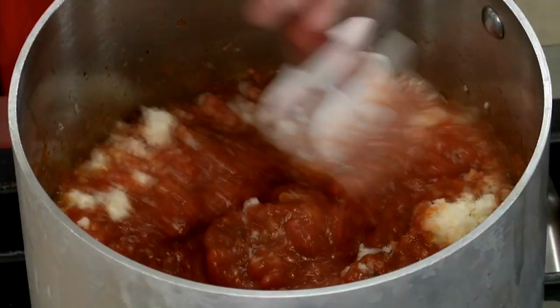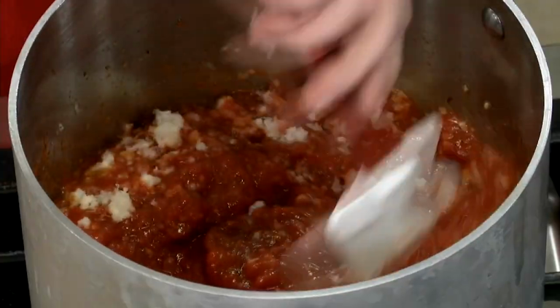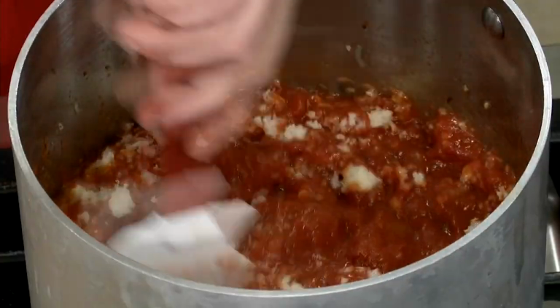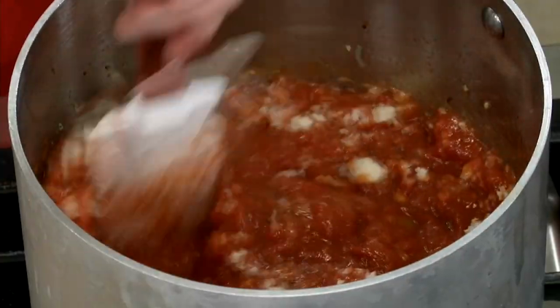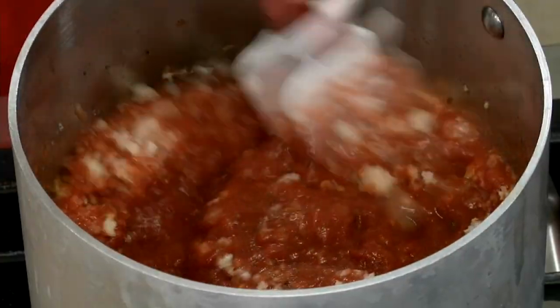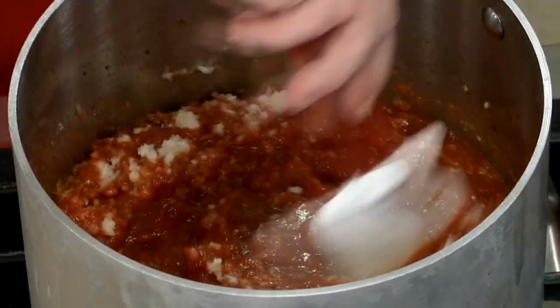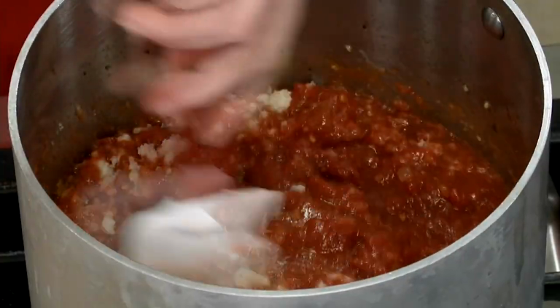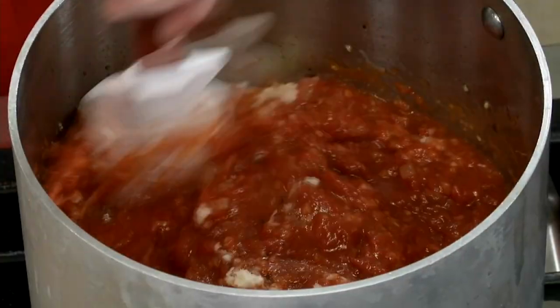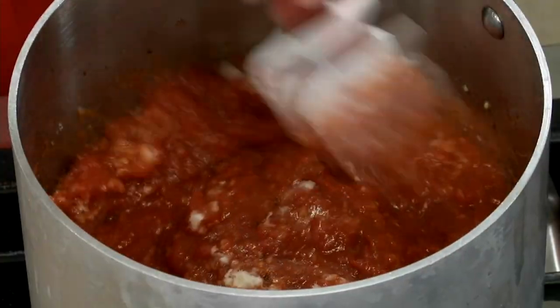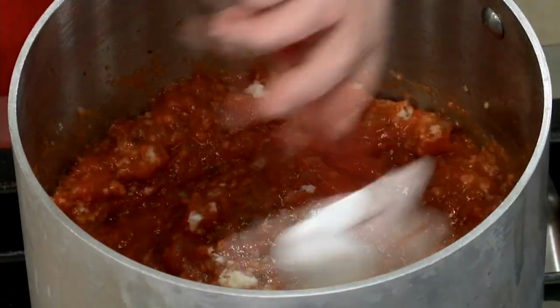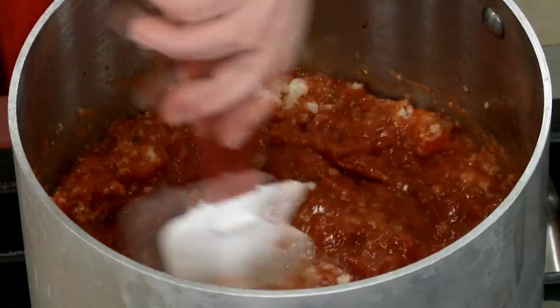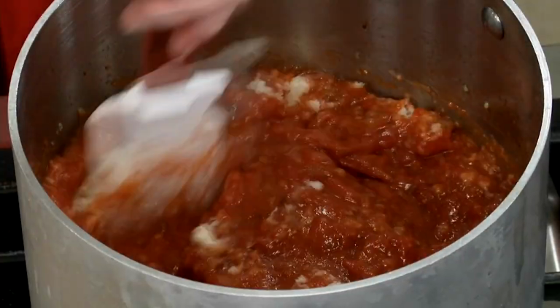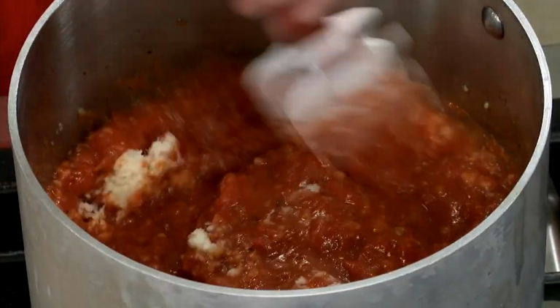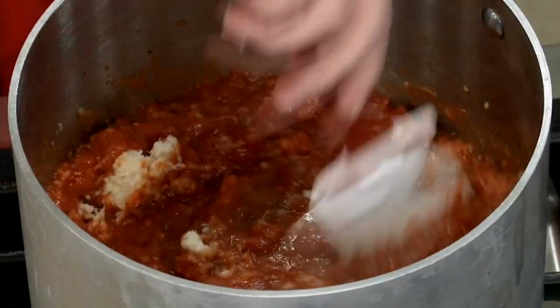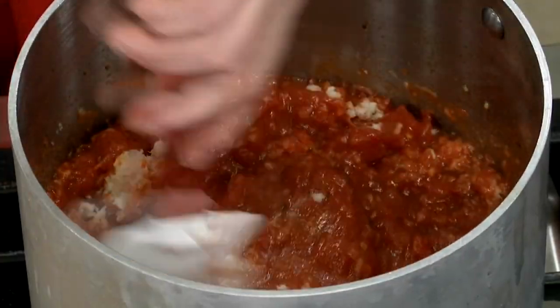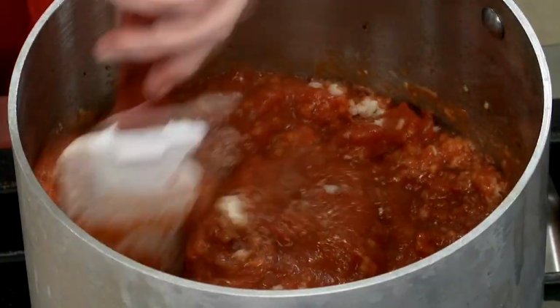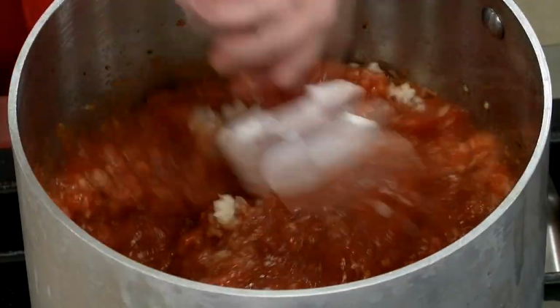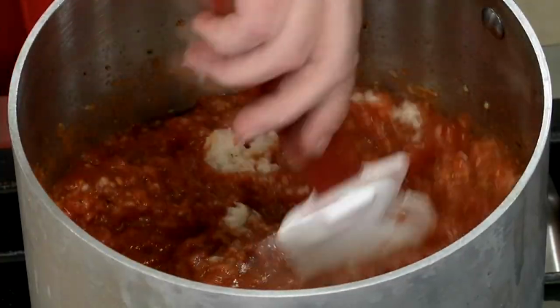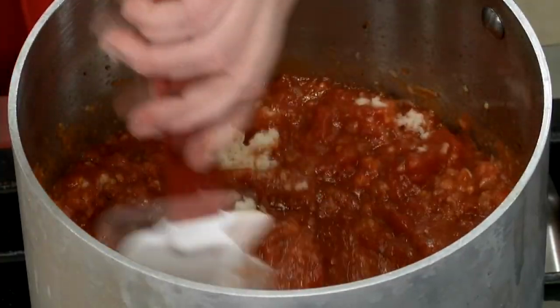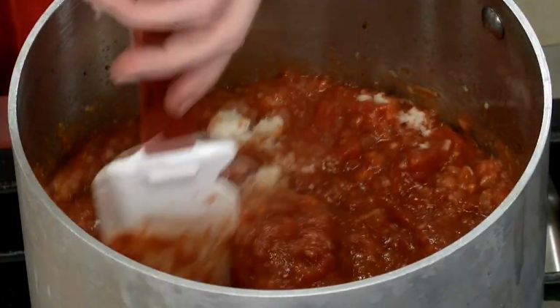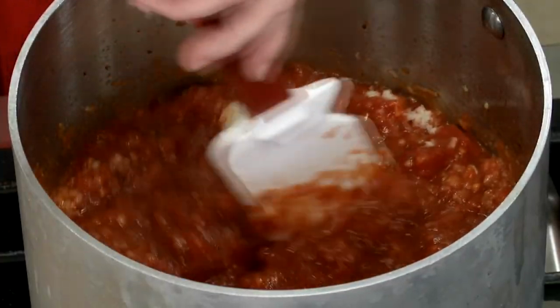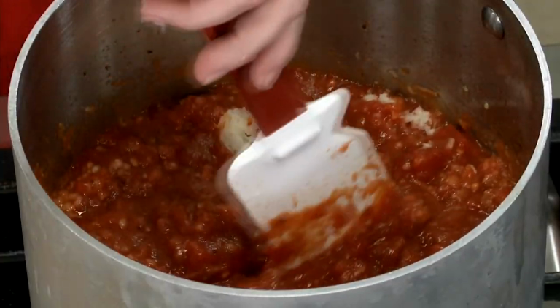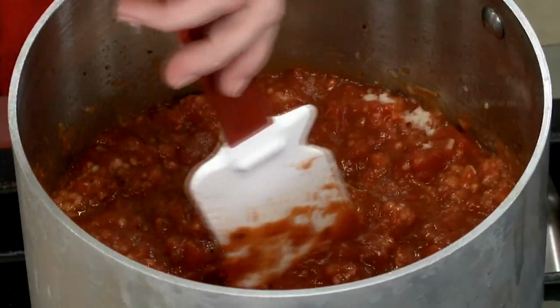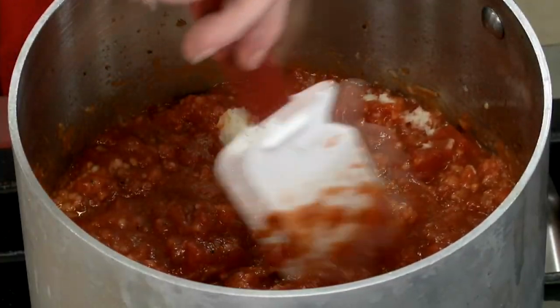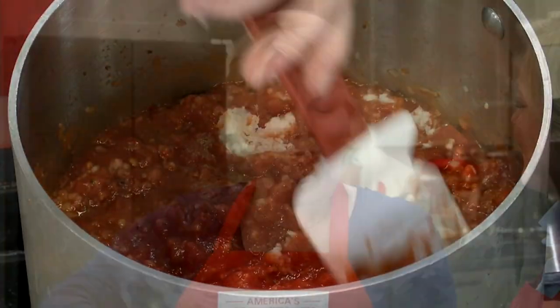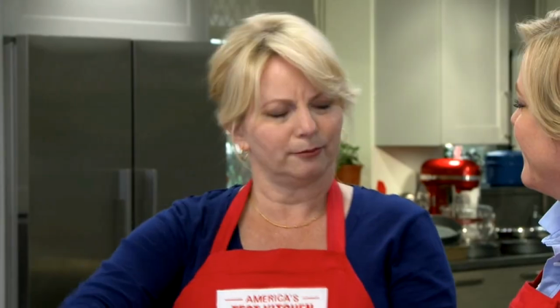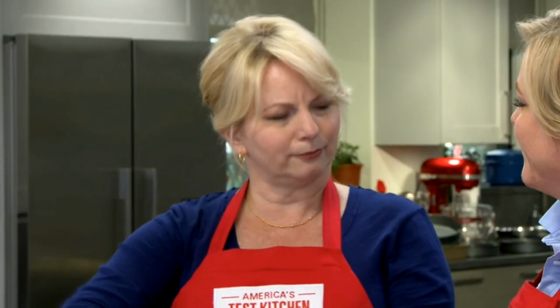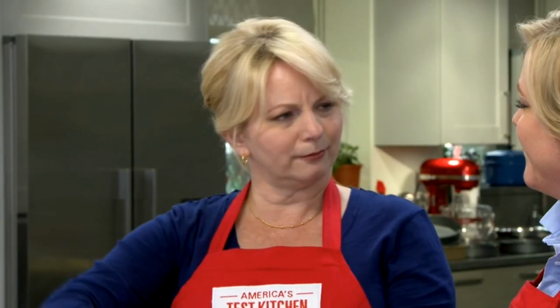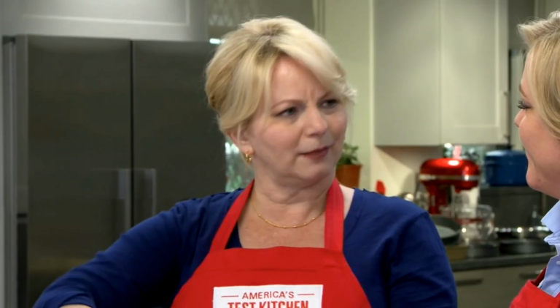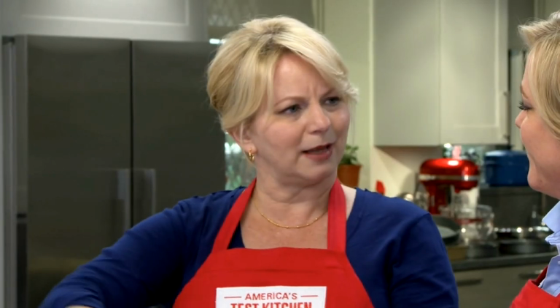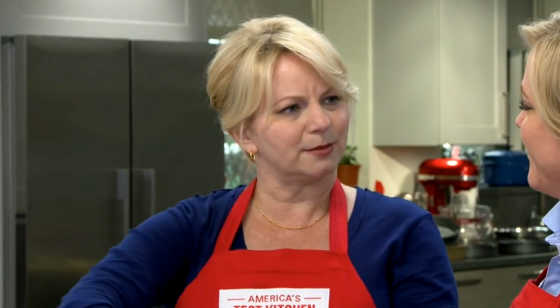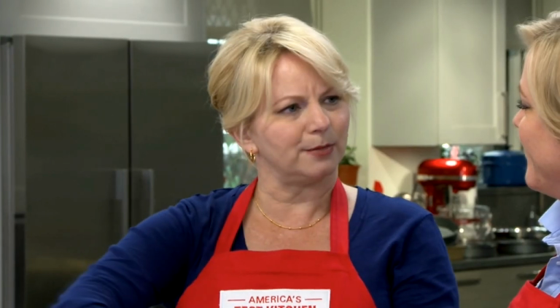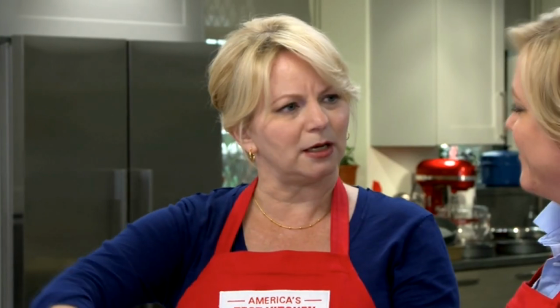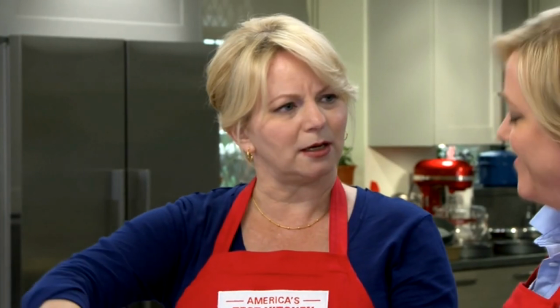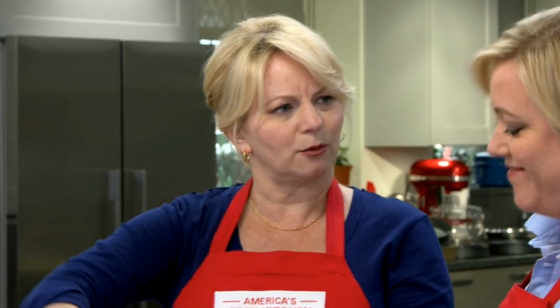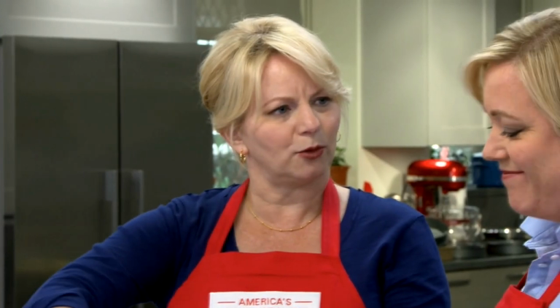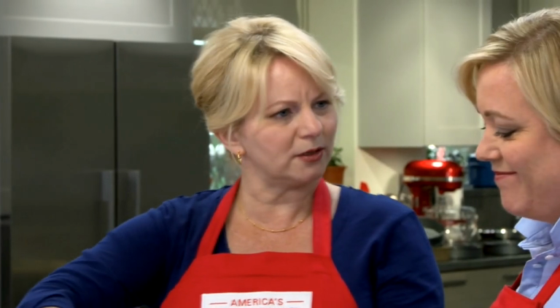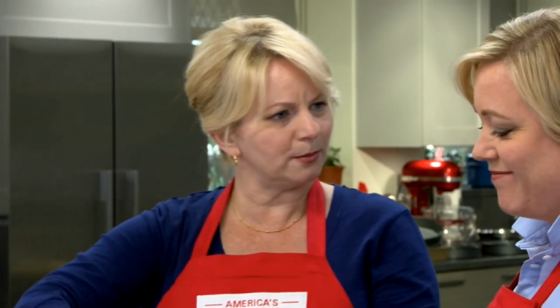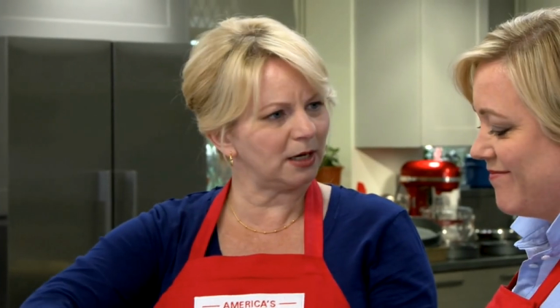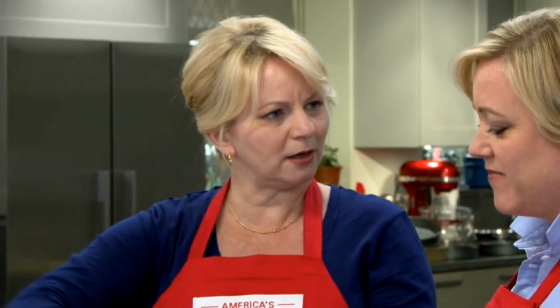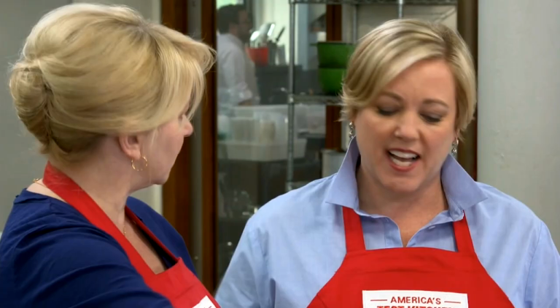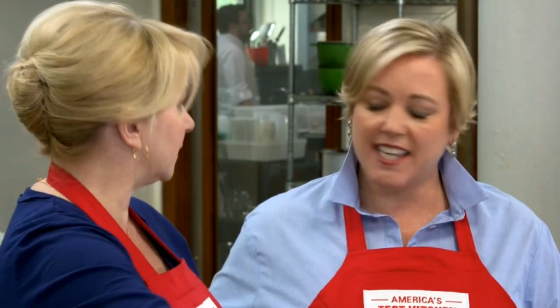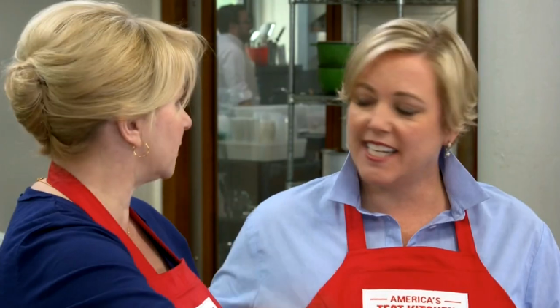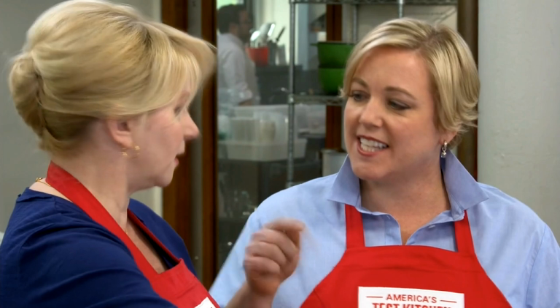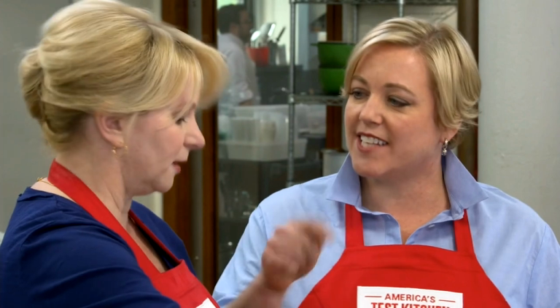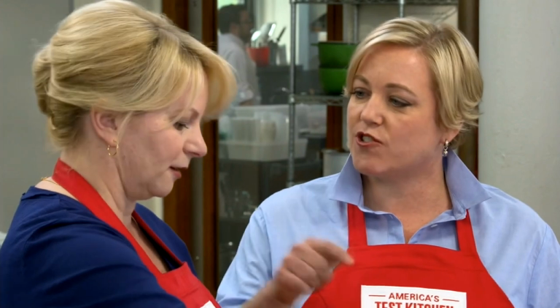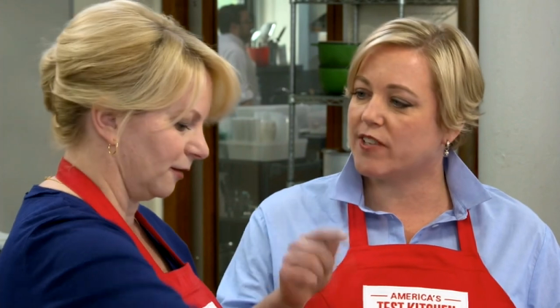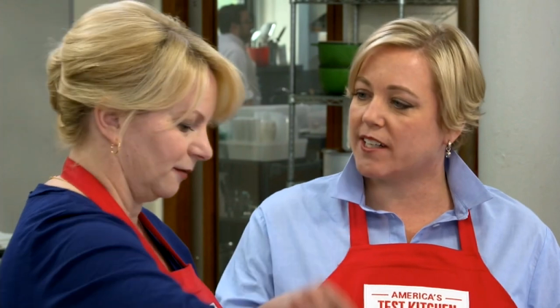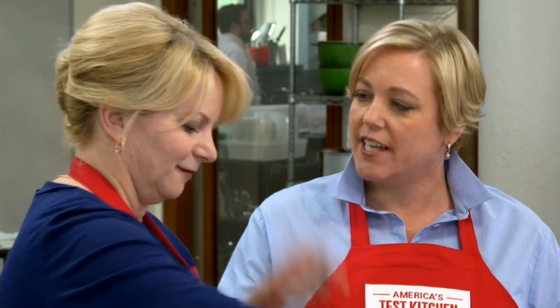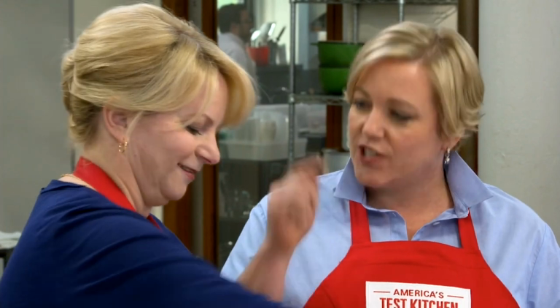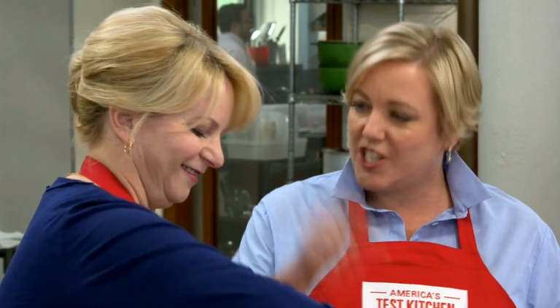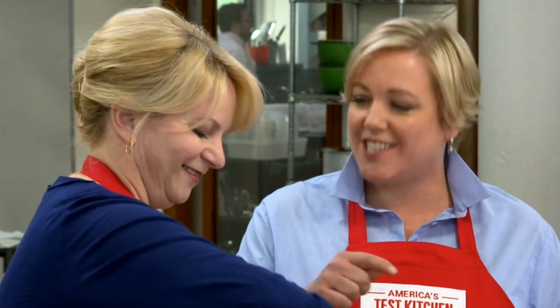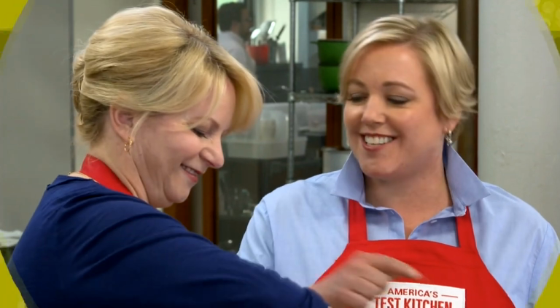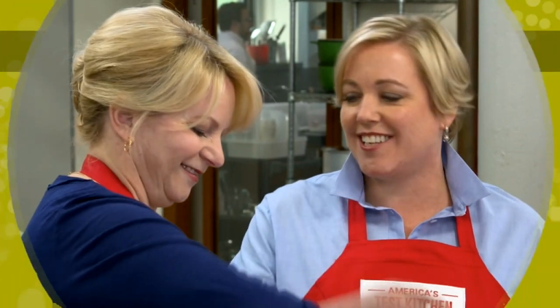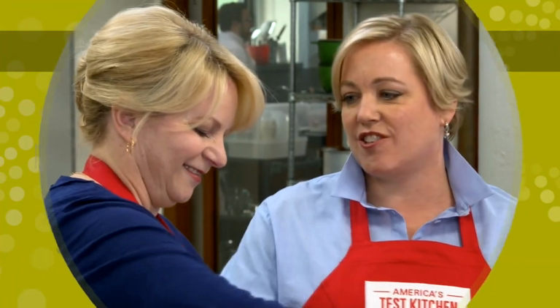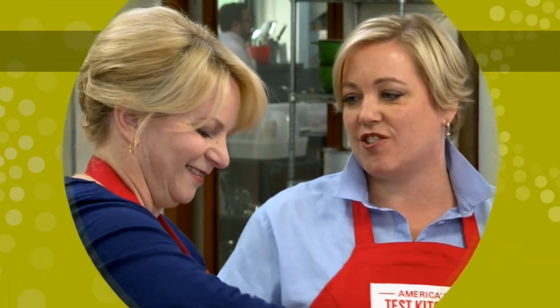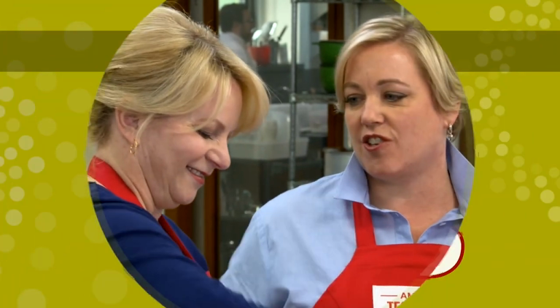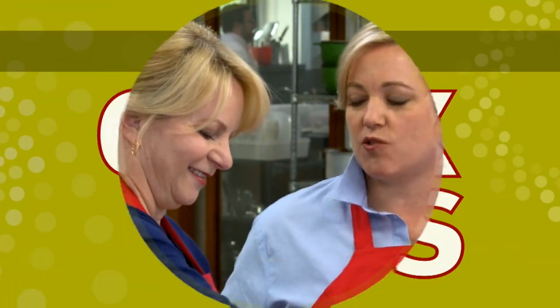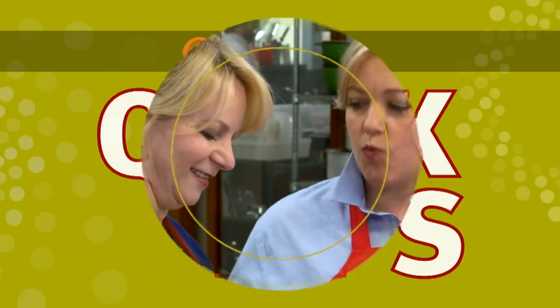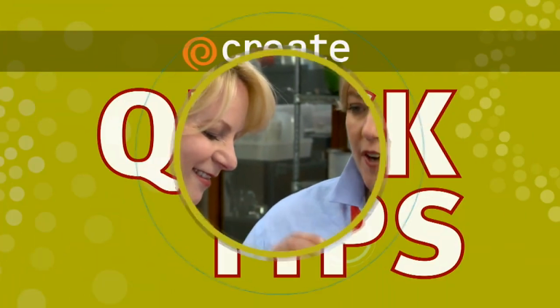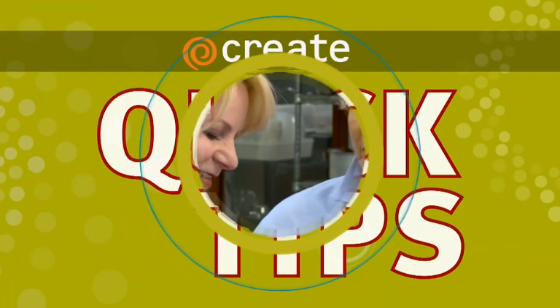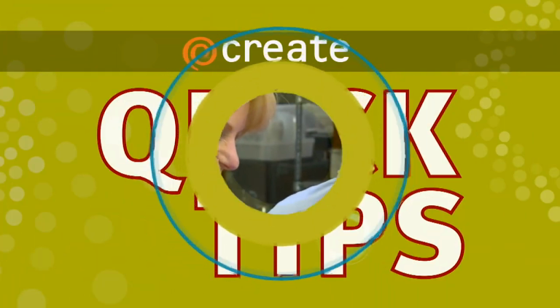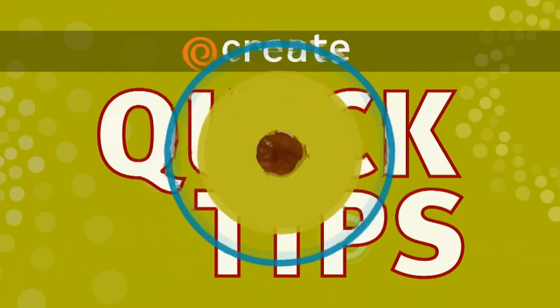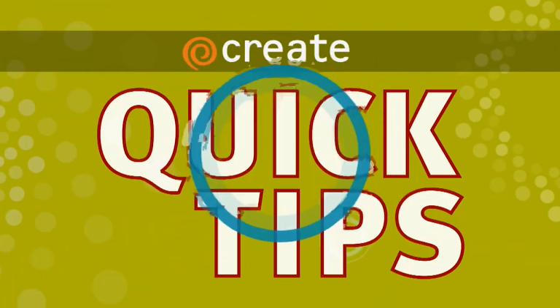Nobody's going to go, 'wow, that is fishy, cheesy sauce.' They're going to go, 'oh, that's meaty — where's the meat?' I like that trick. Cheese in the sauce while you cook it.